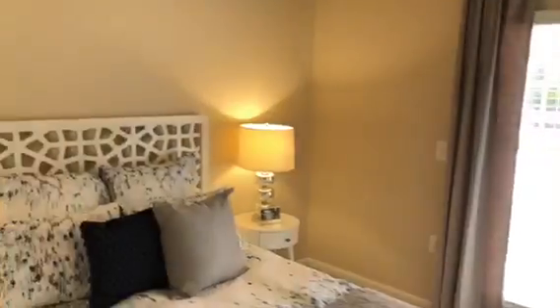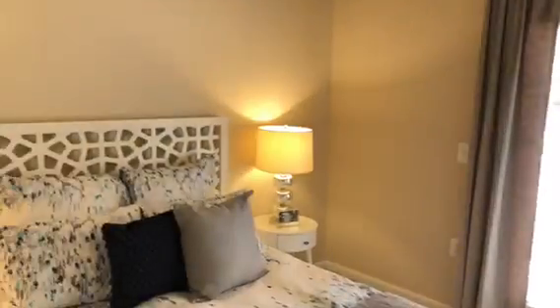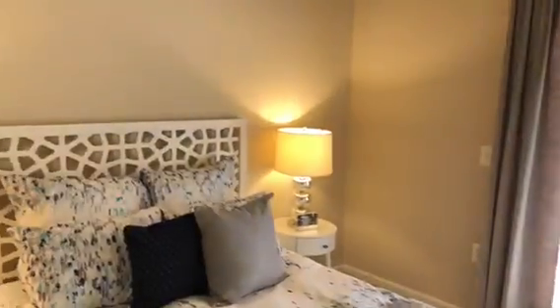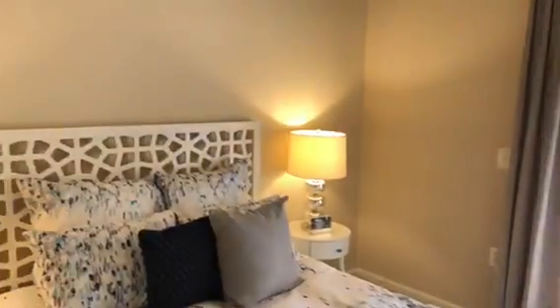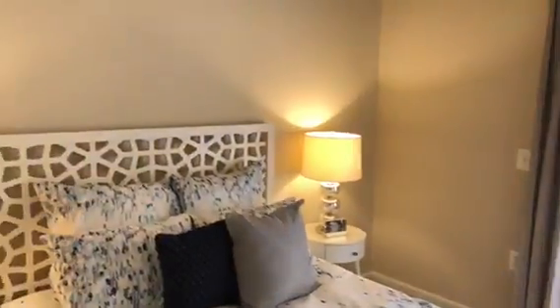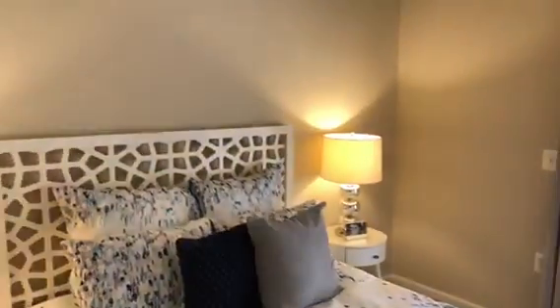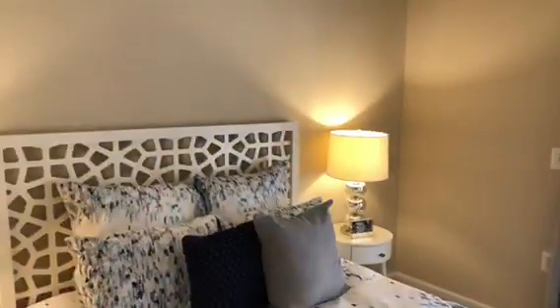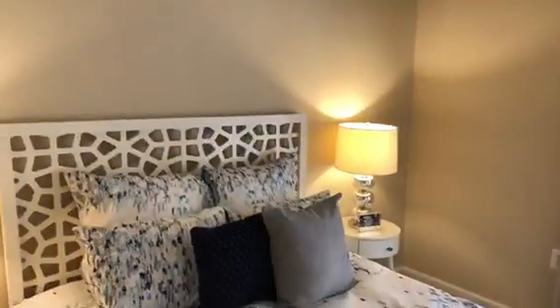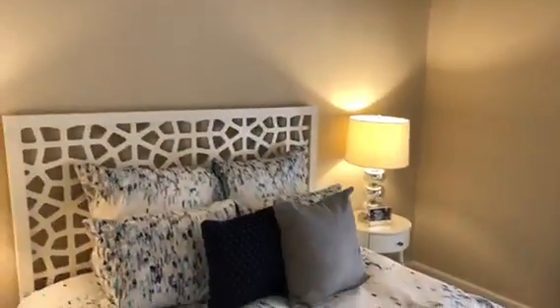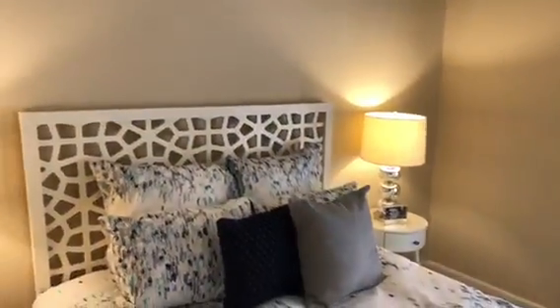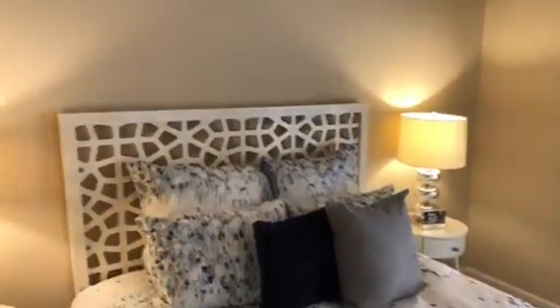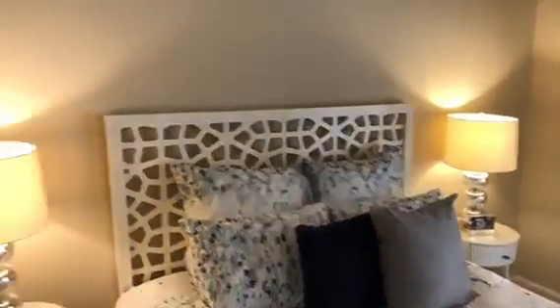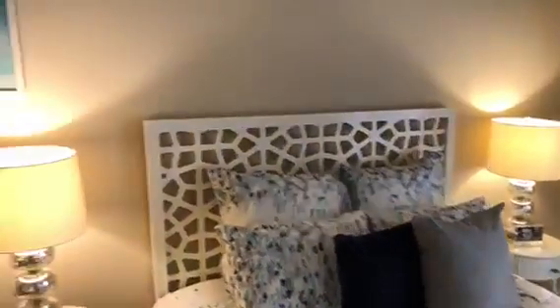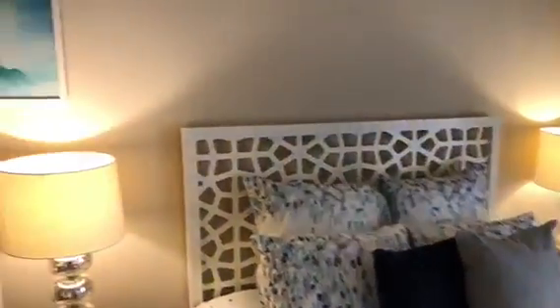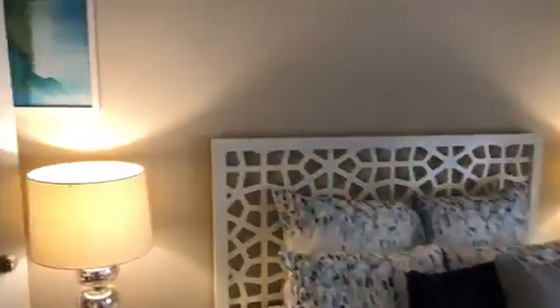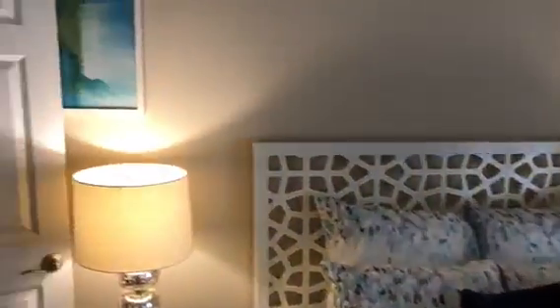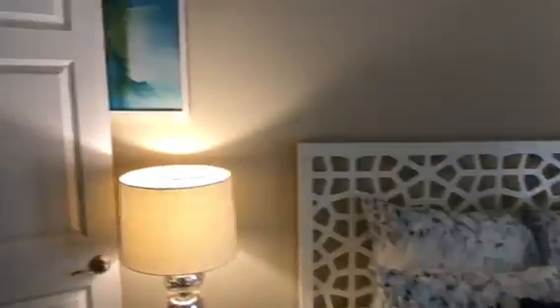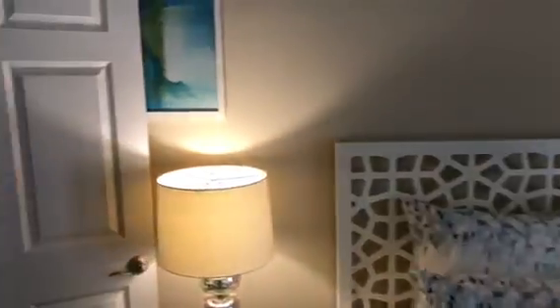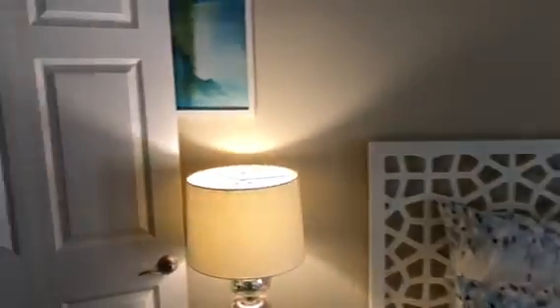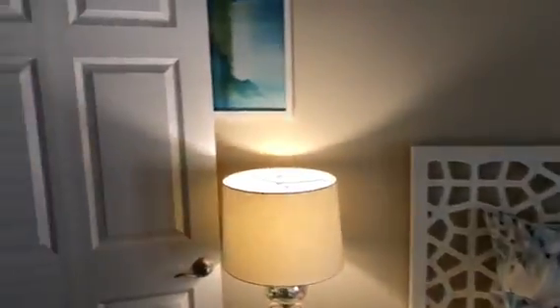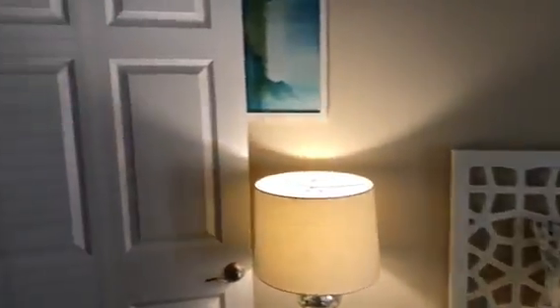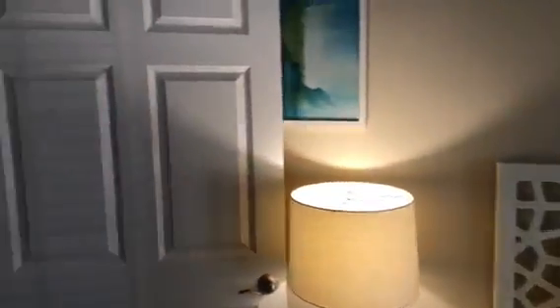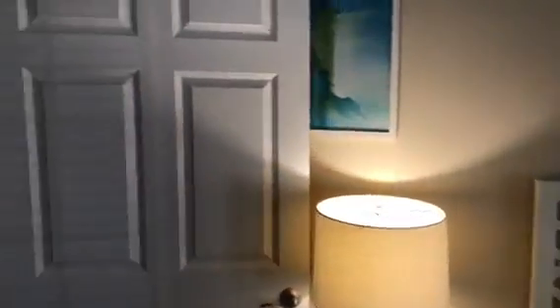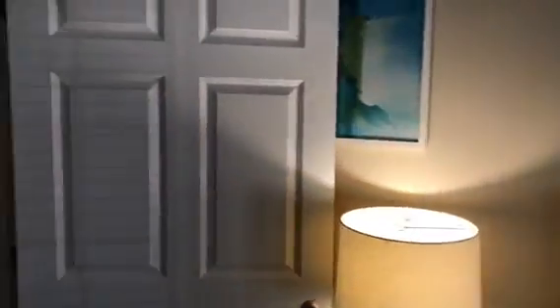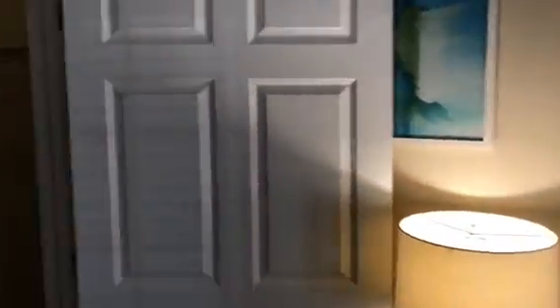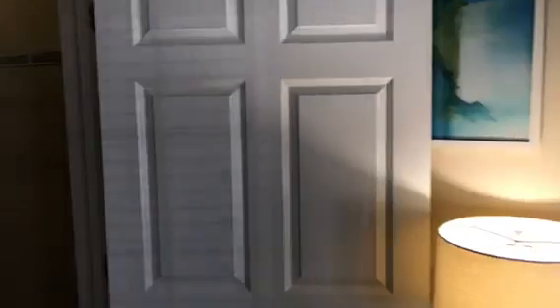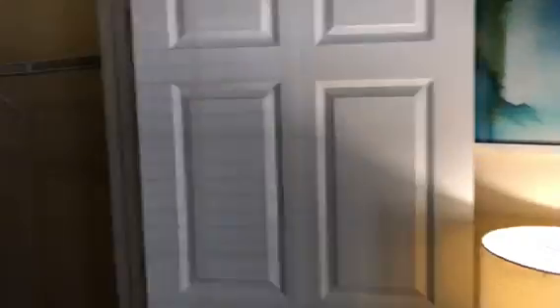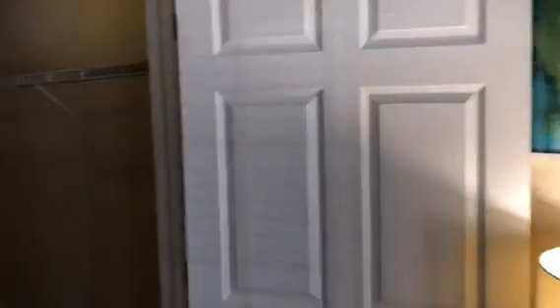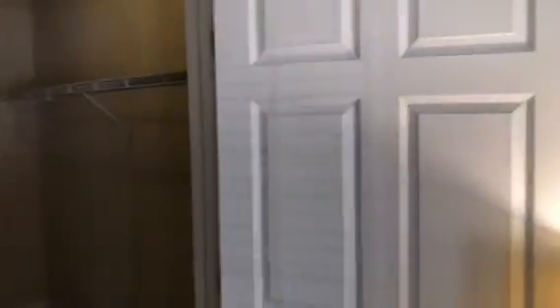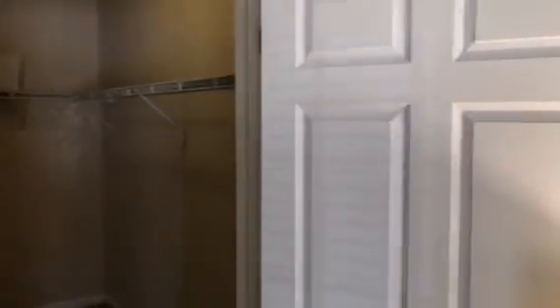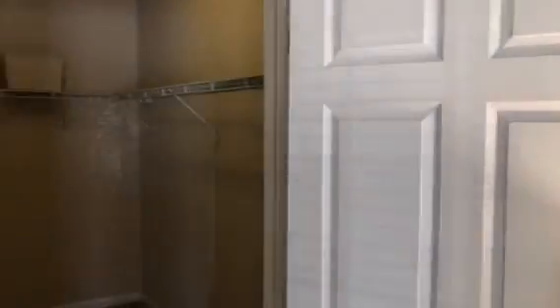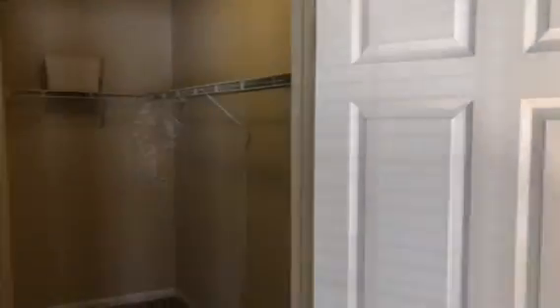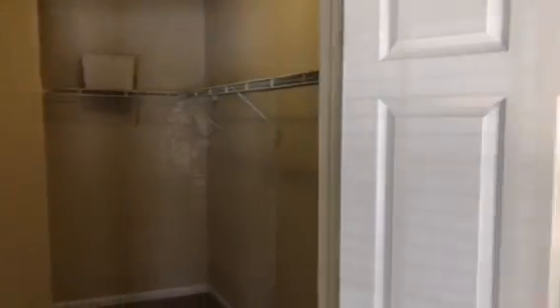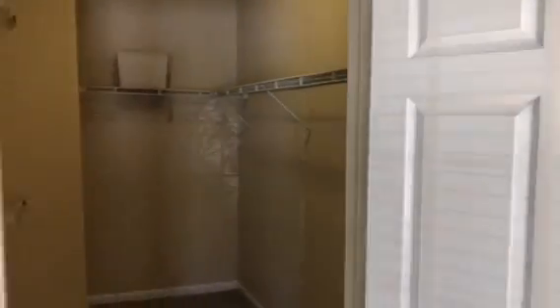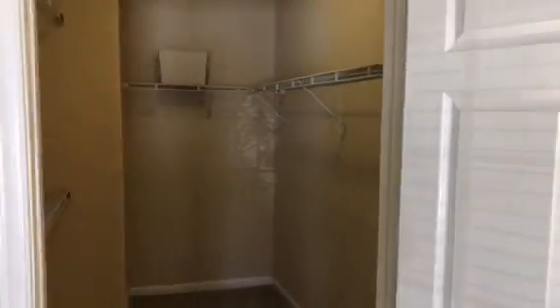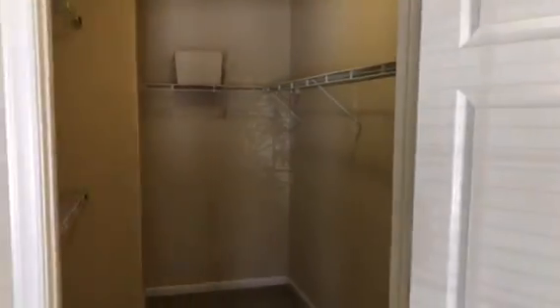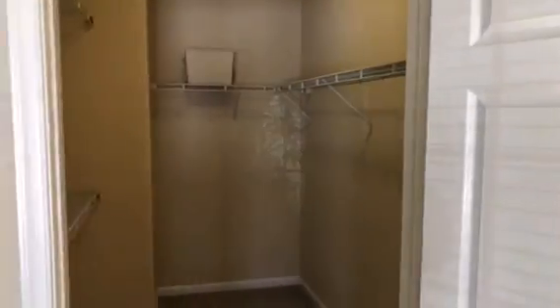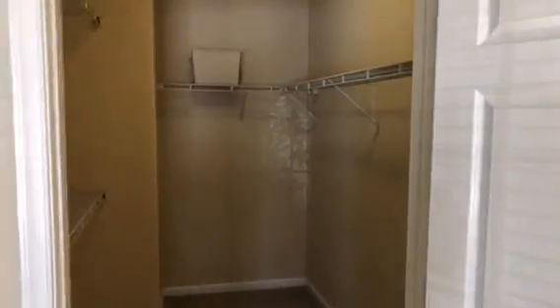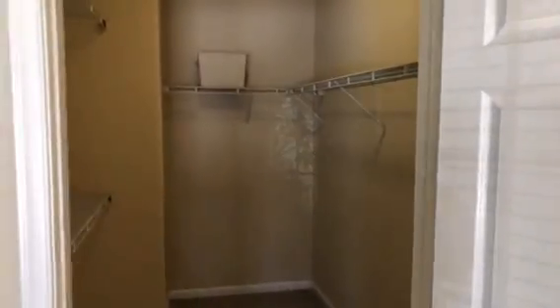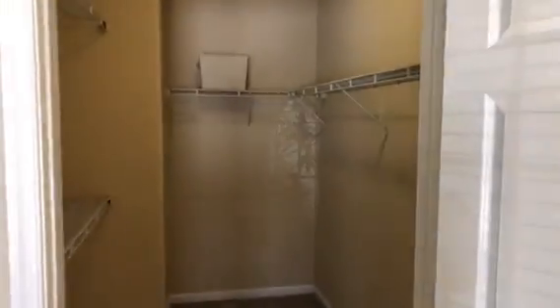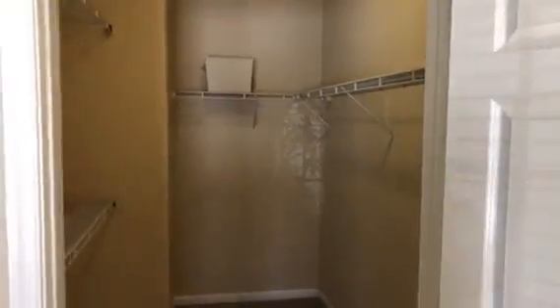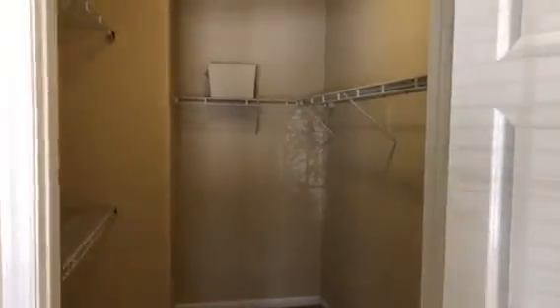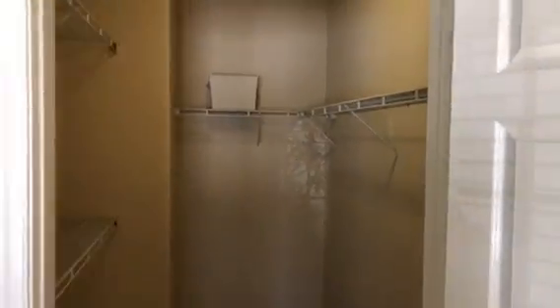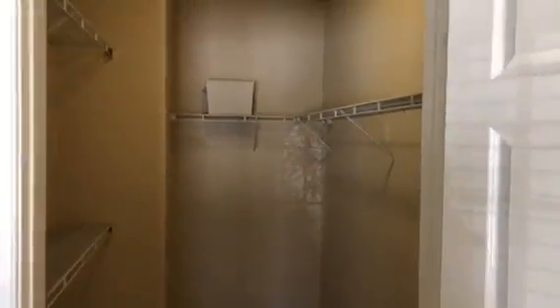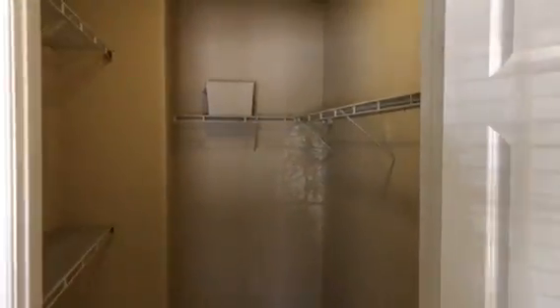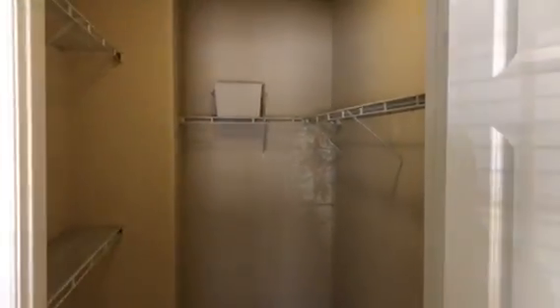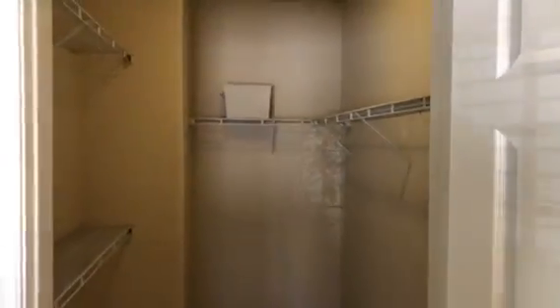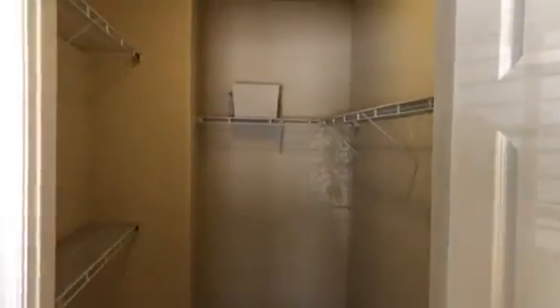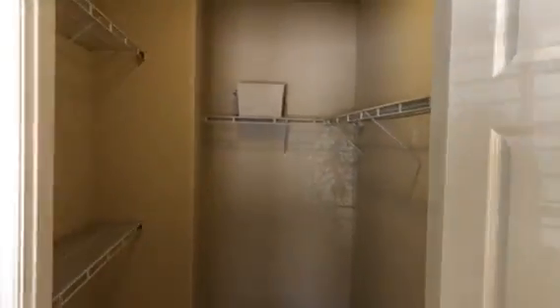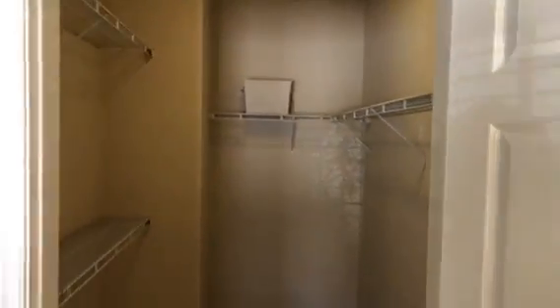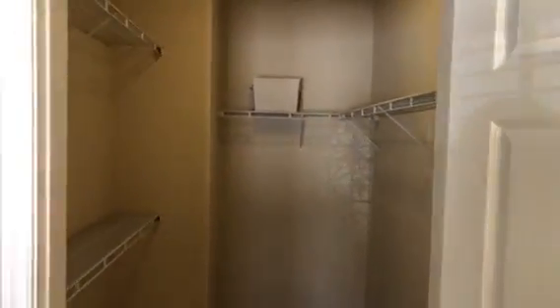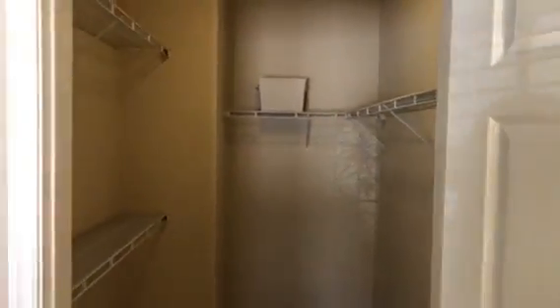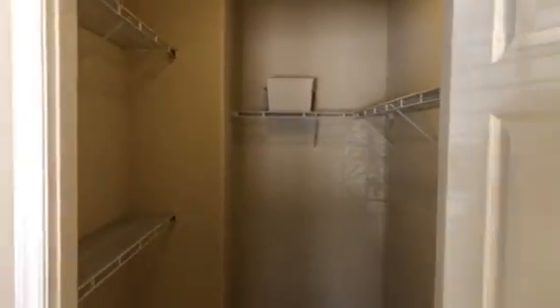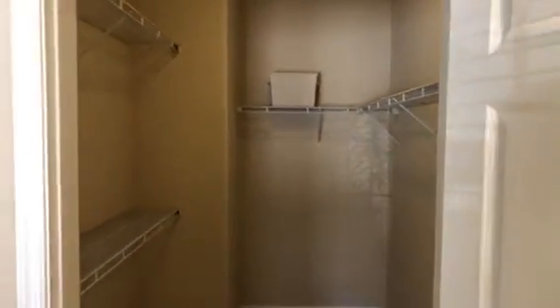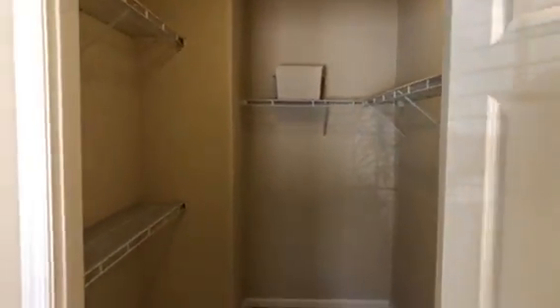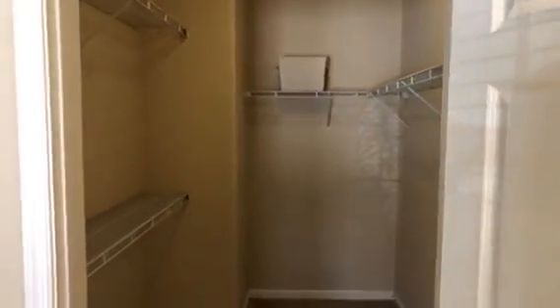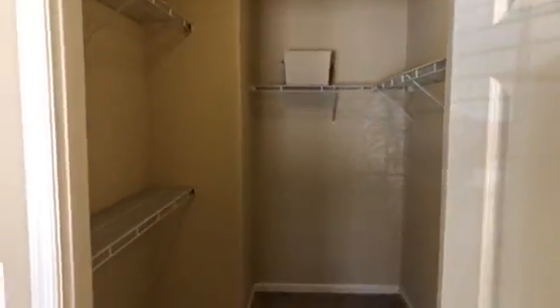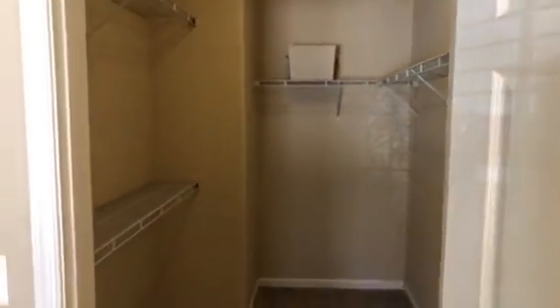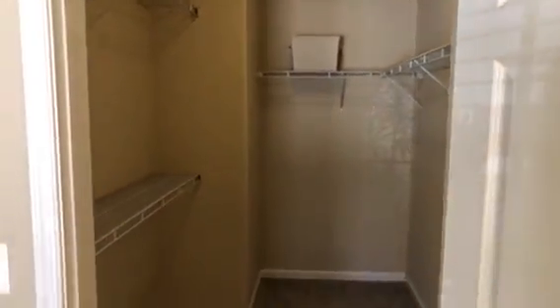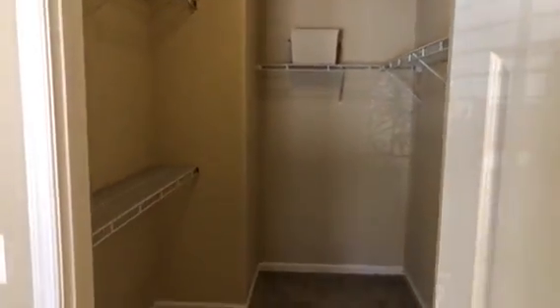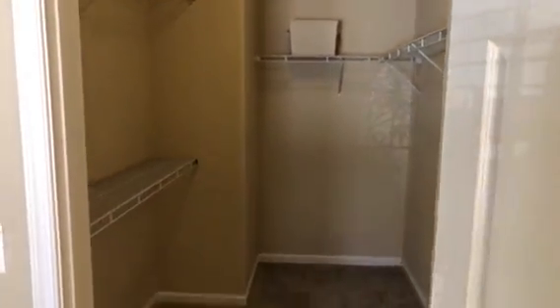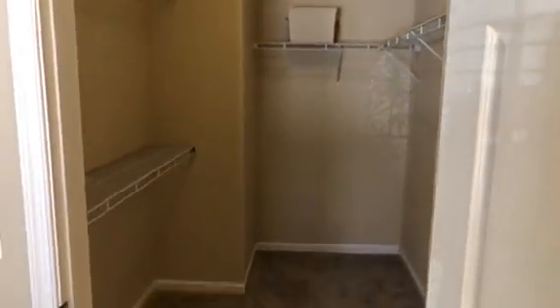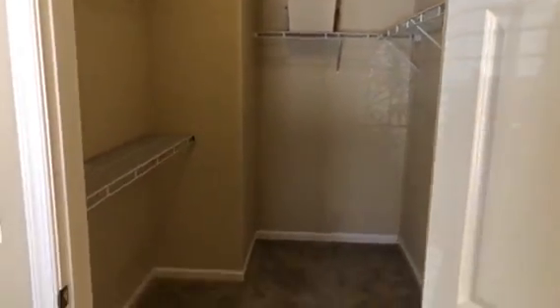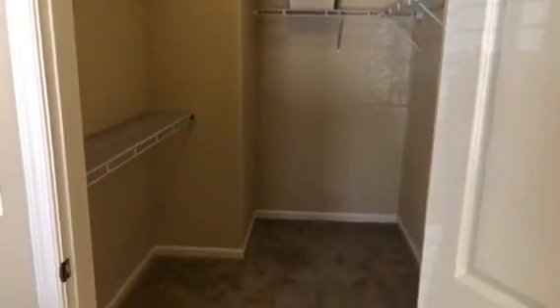We do have a huge walk-in closet in this floor plan with extra shelving for additional storage space.